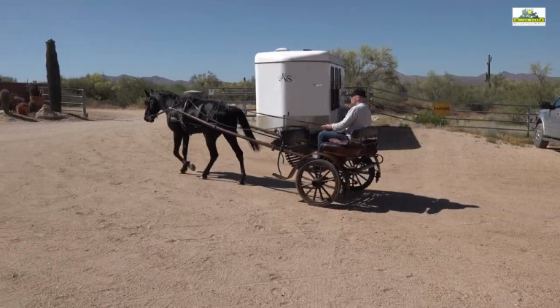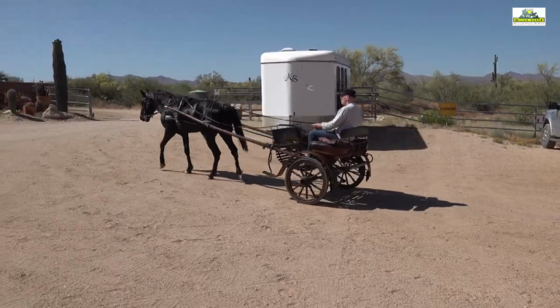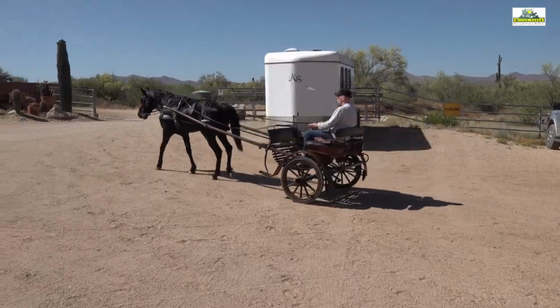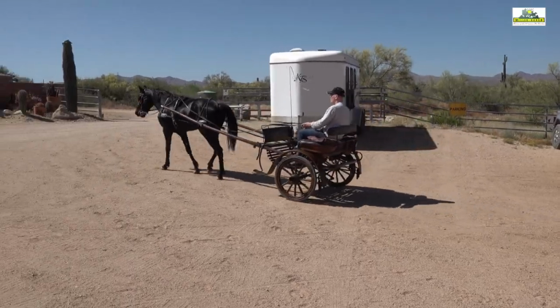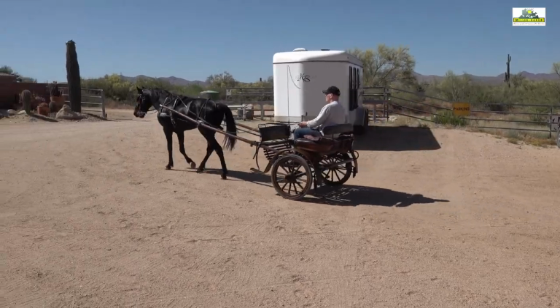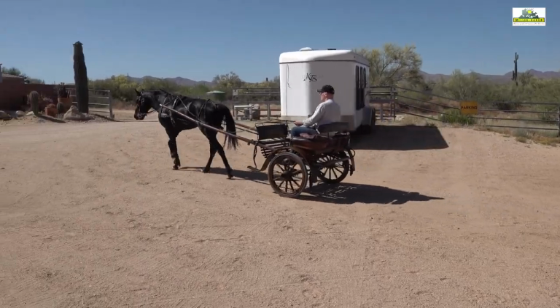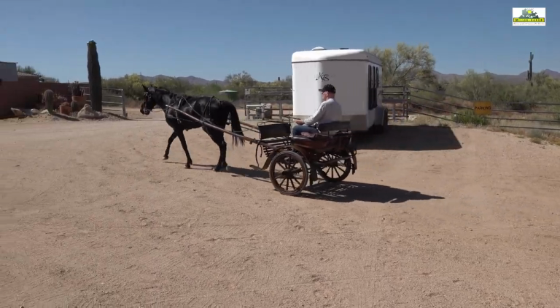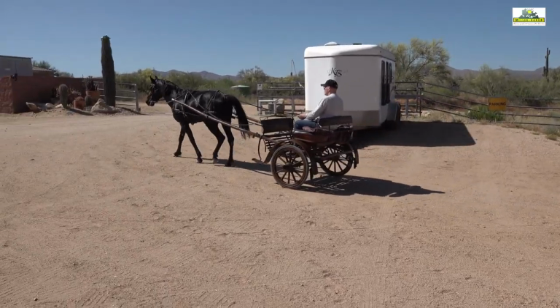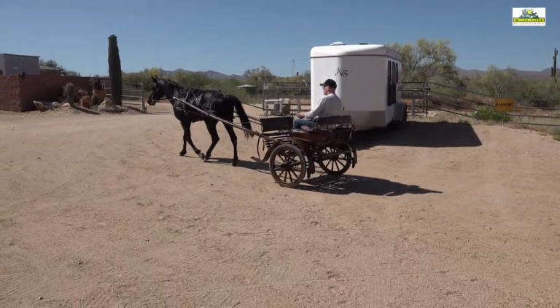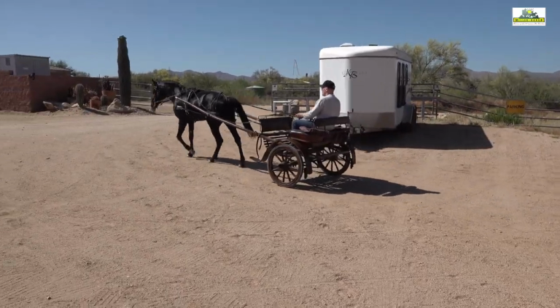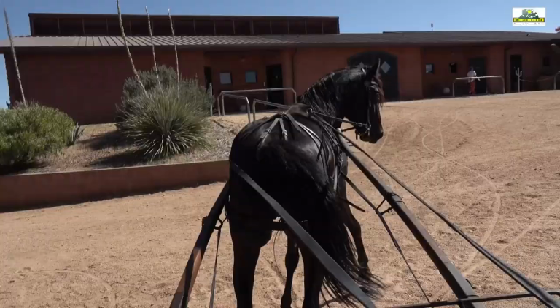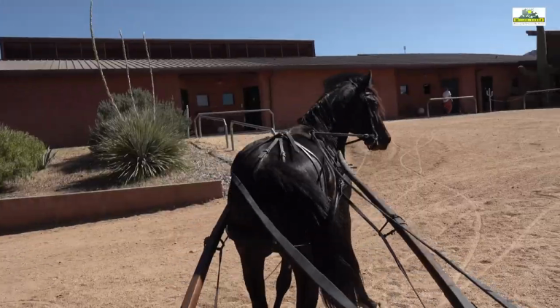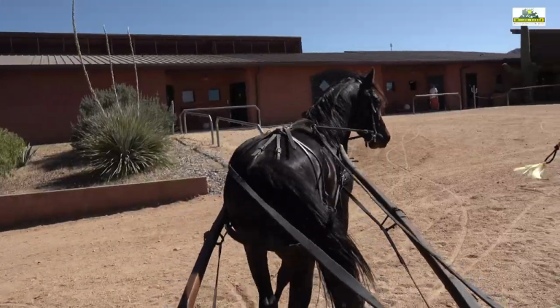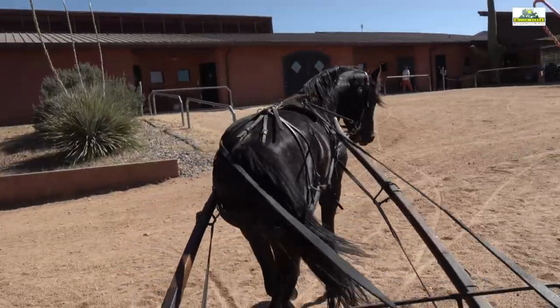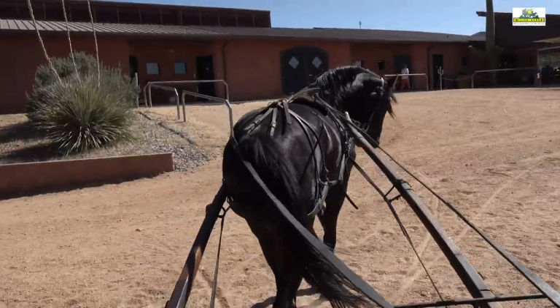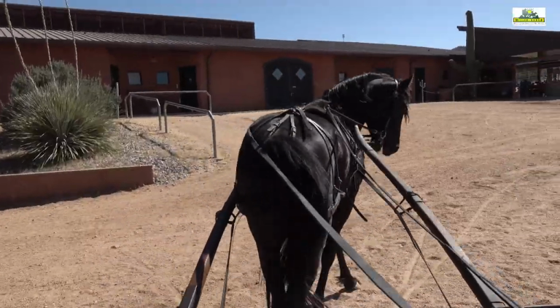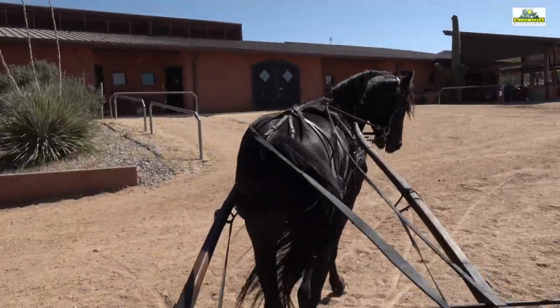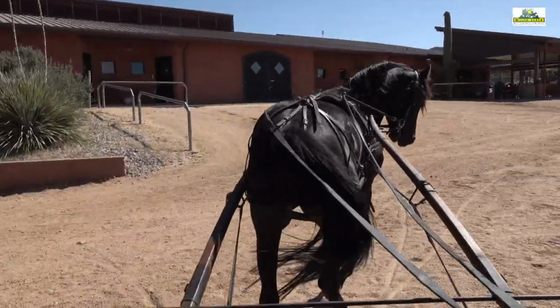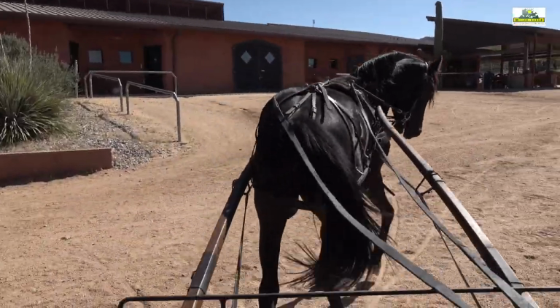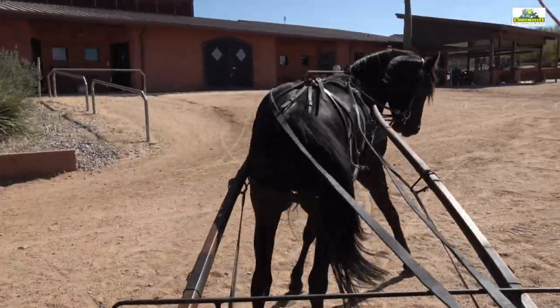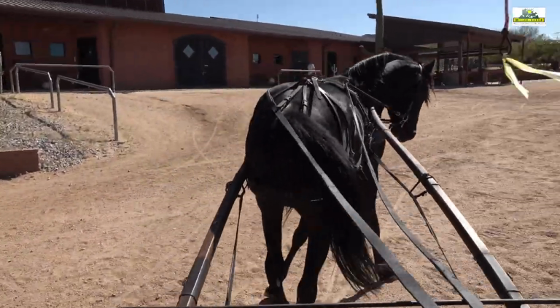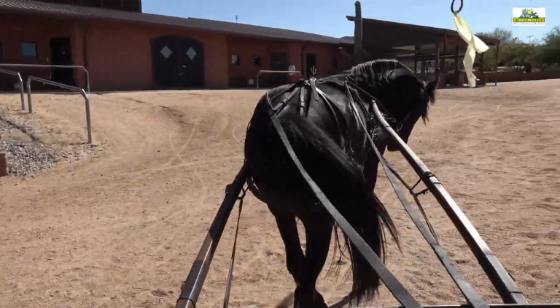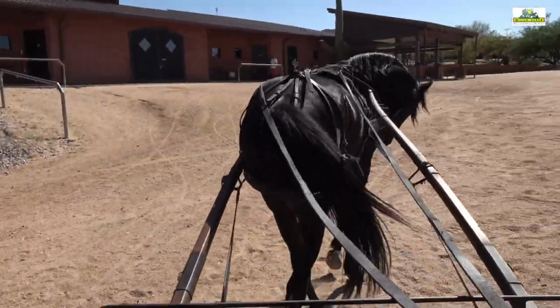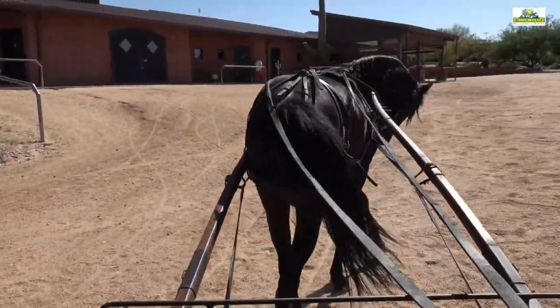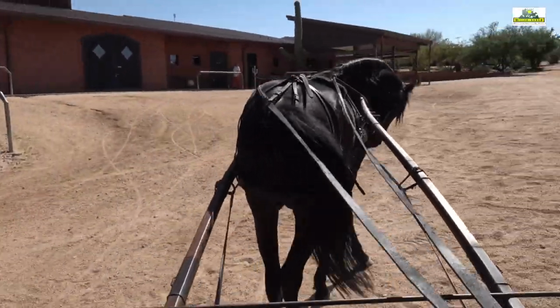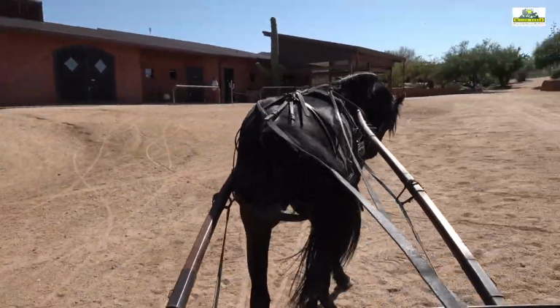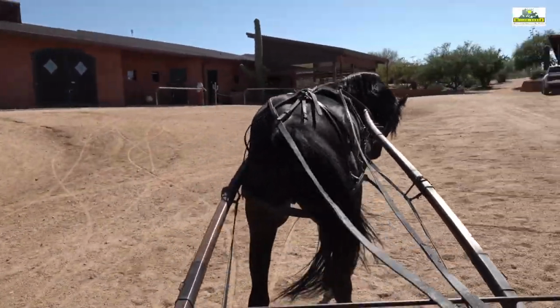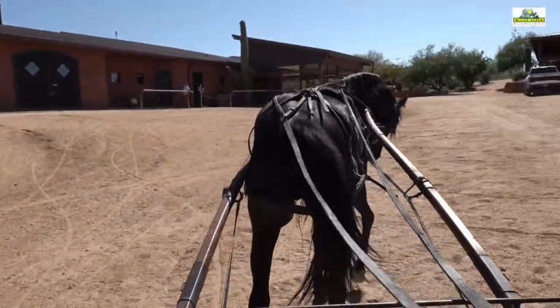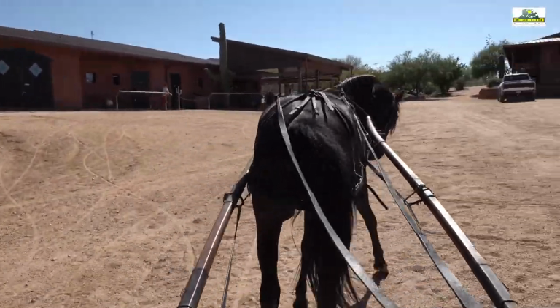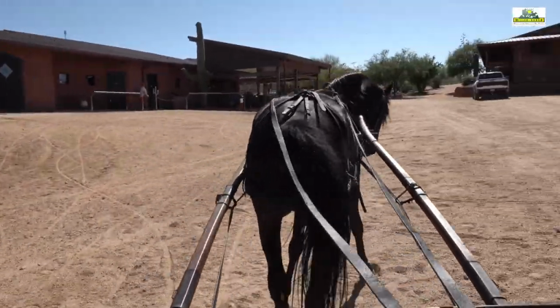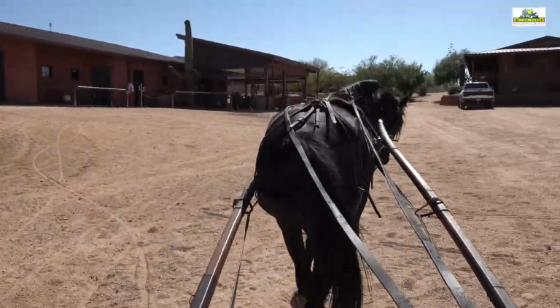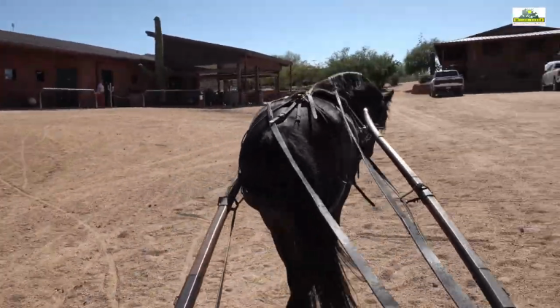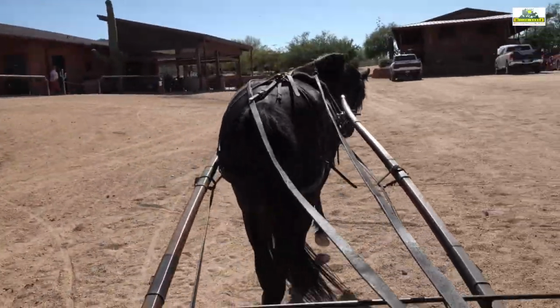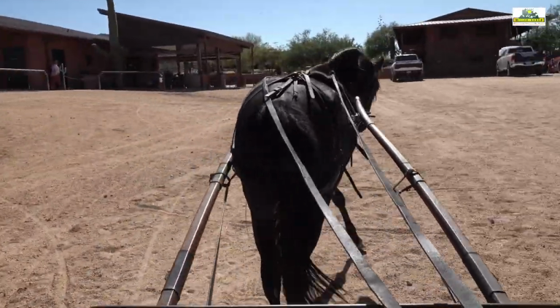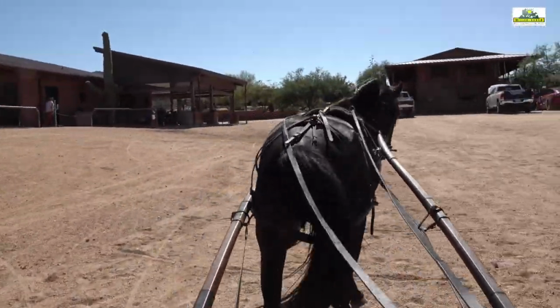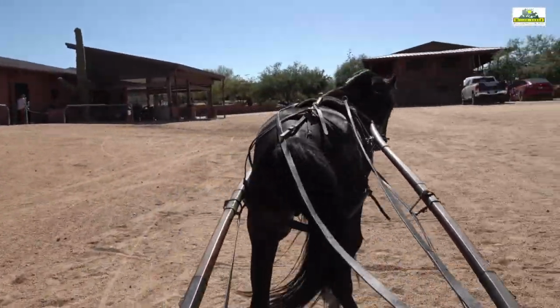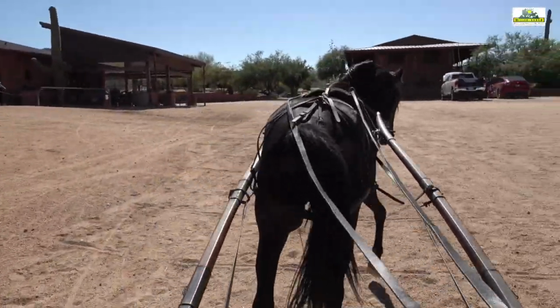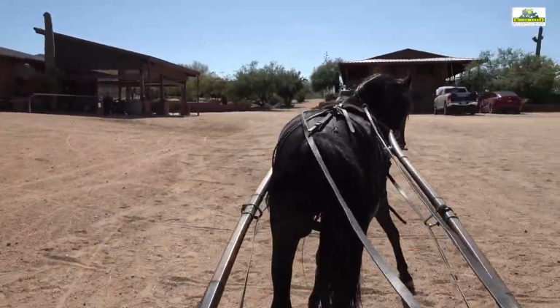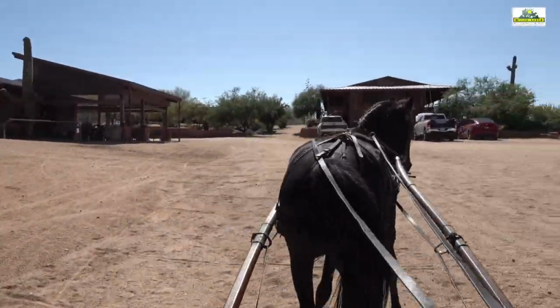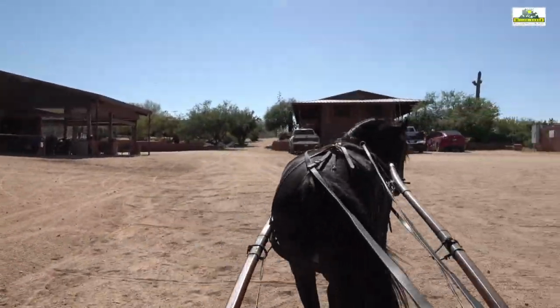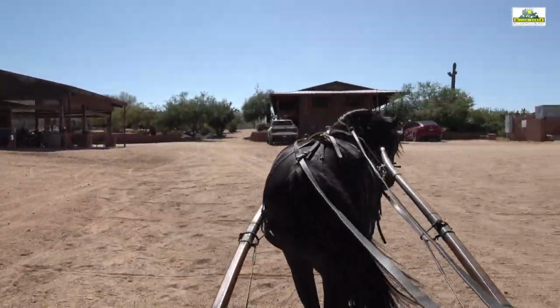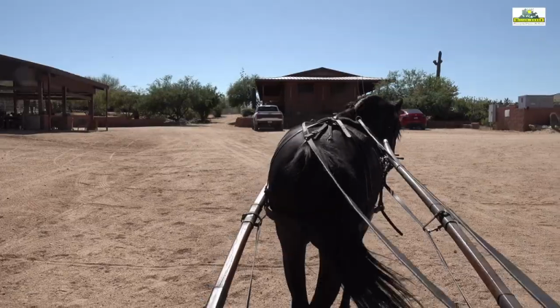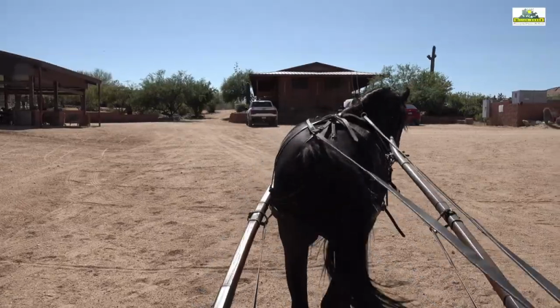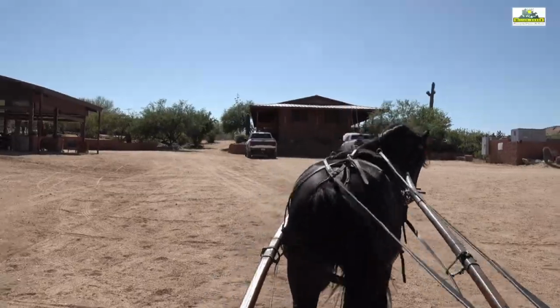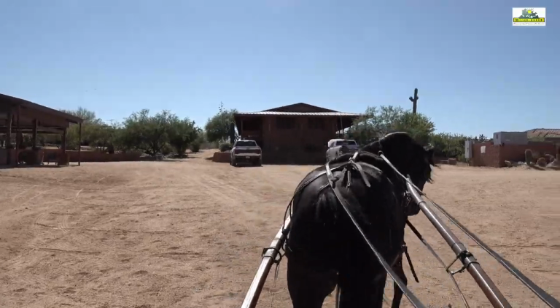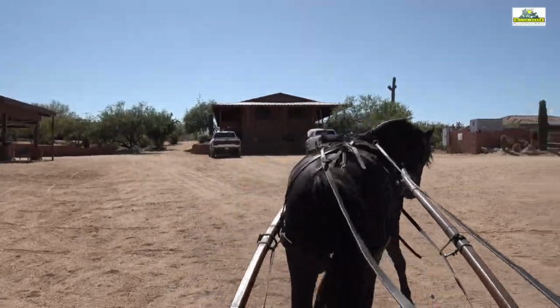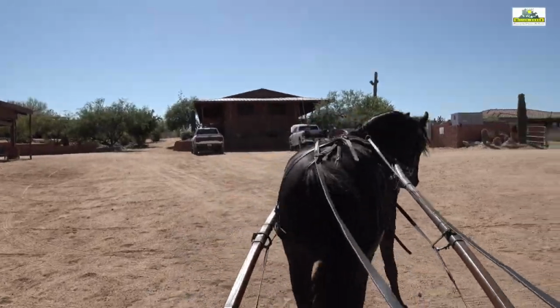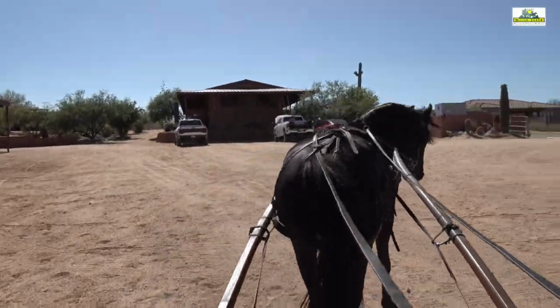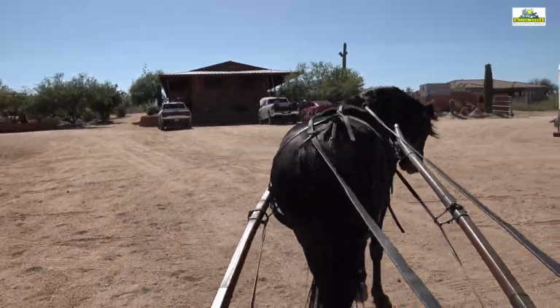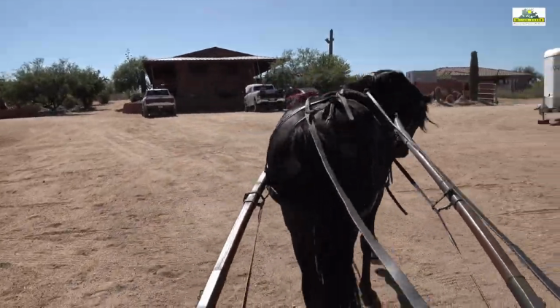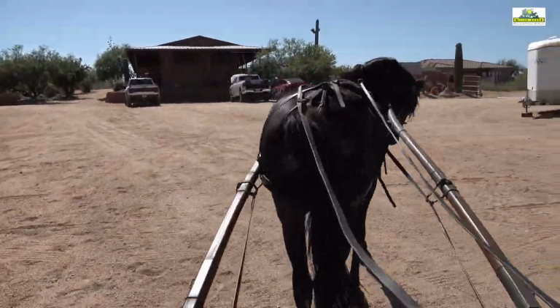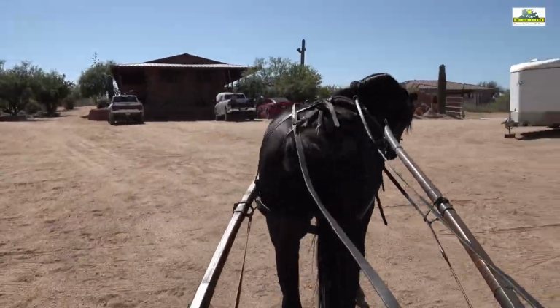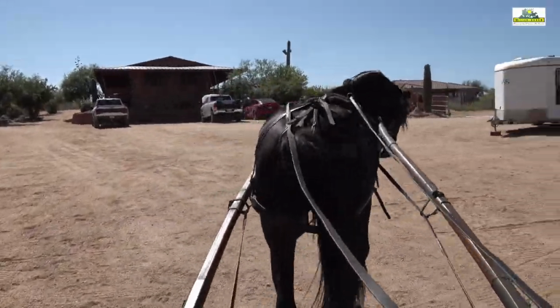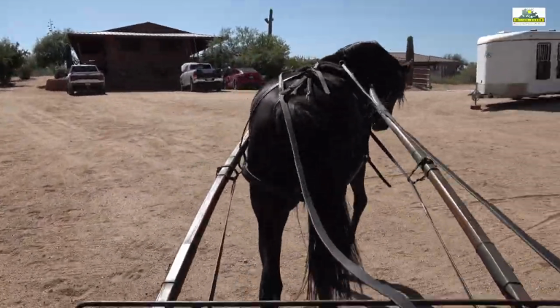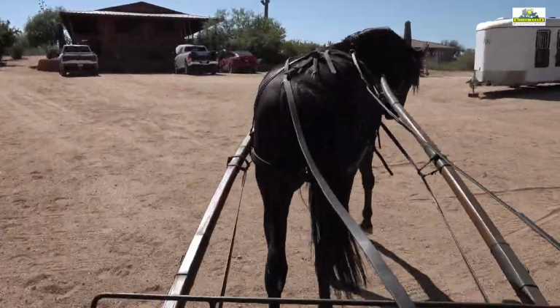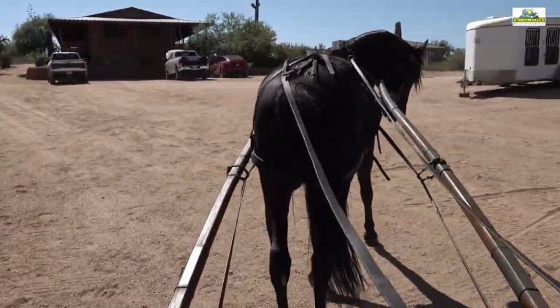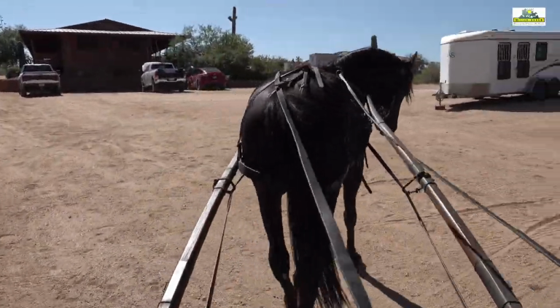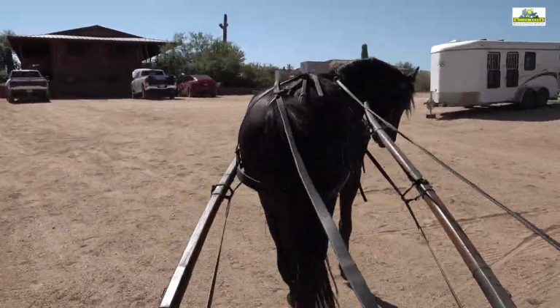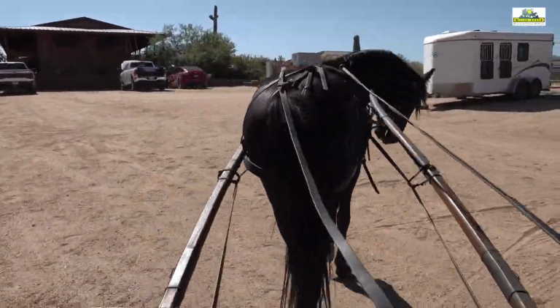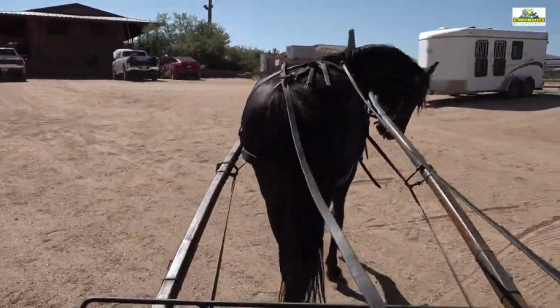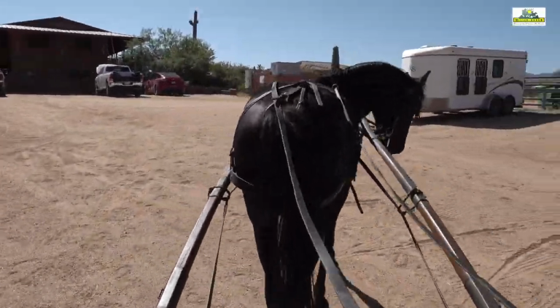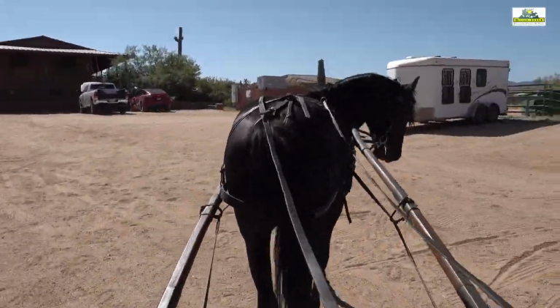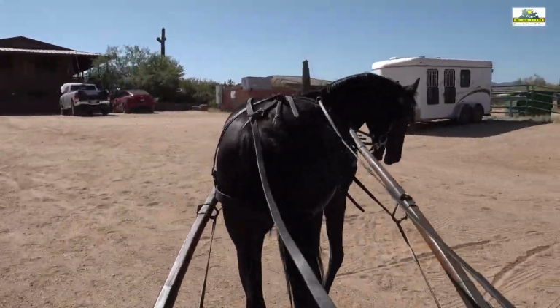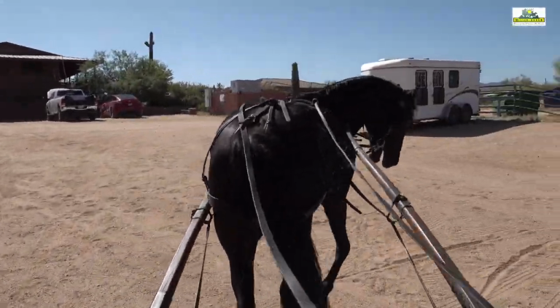After the rehearsal in the round pen, today on the sixth day we go outside and into the arena, where some more work is done on the steering.